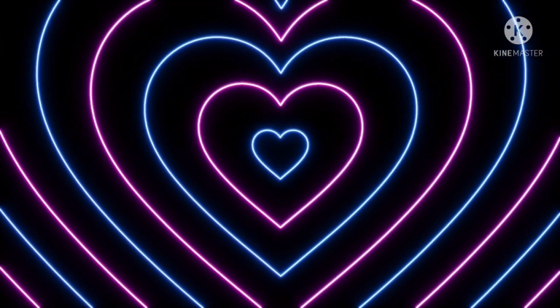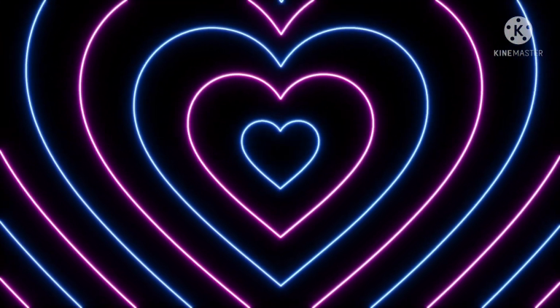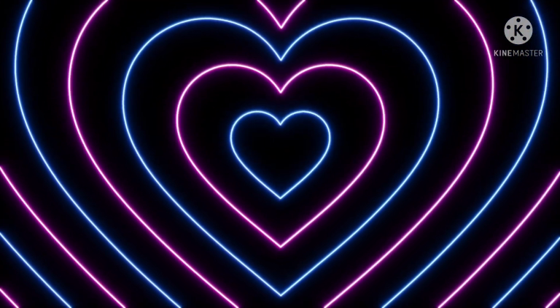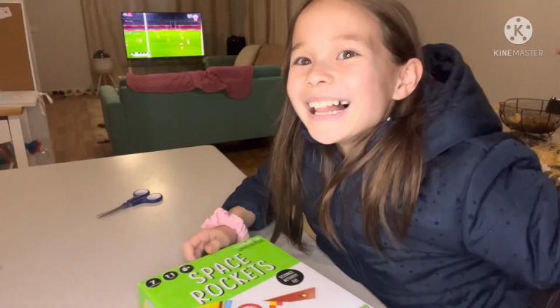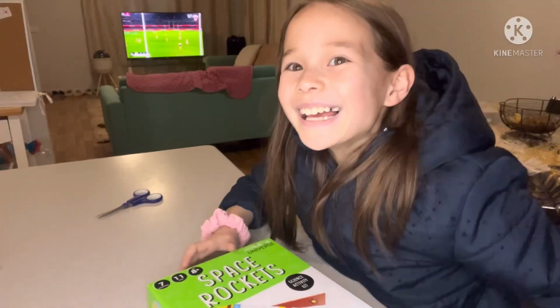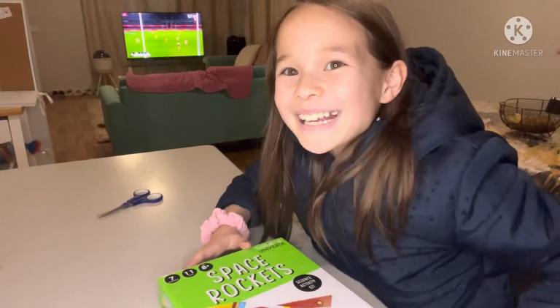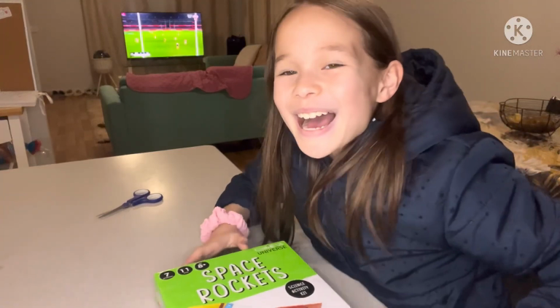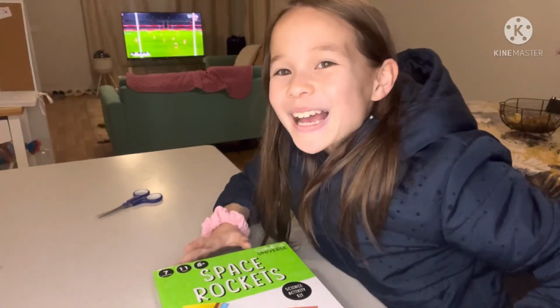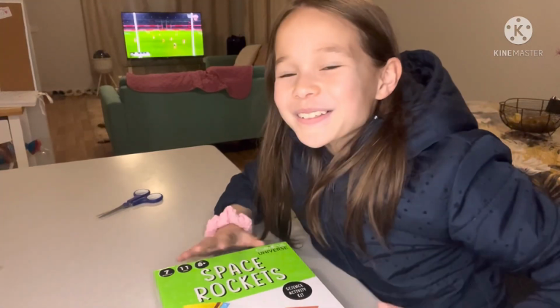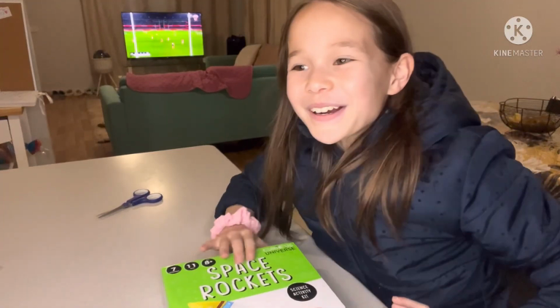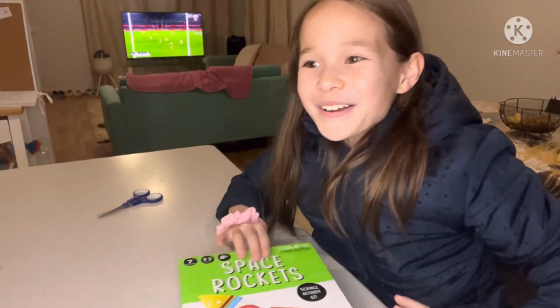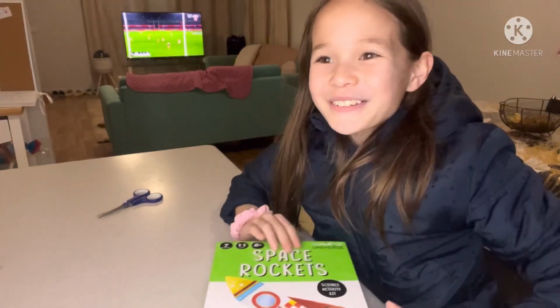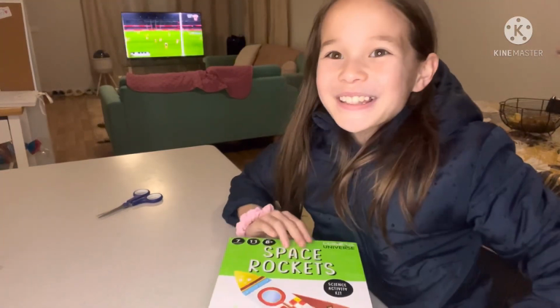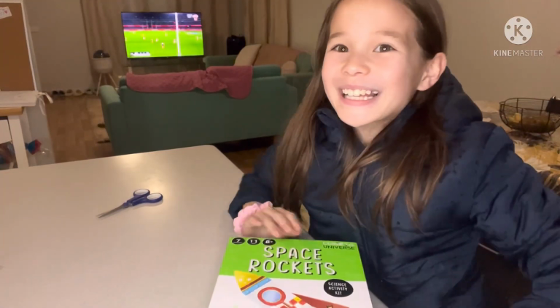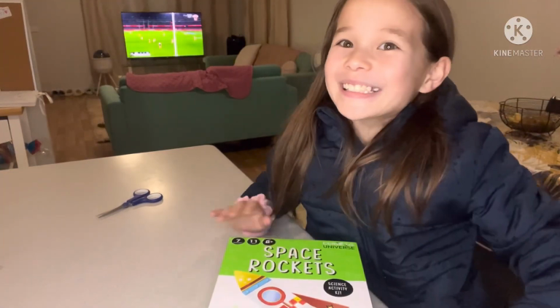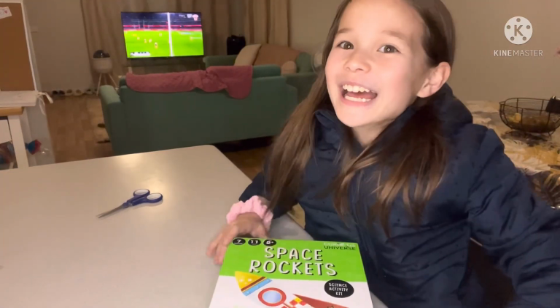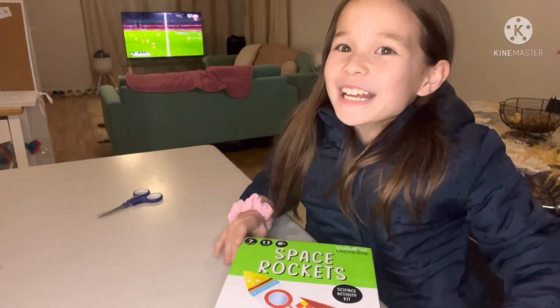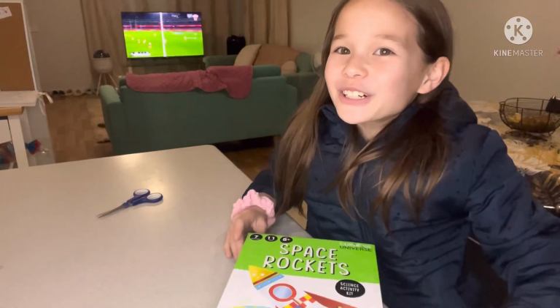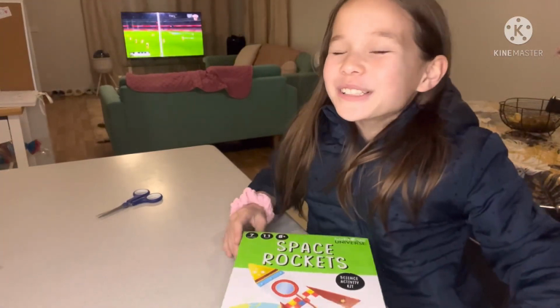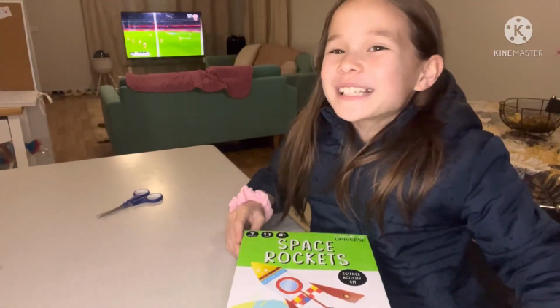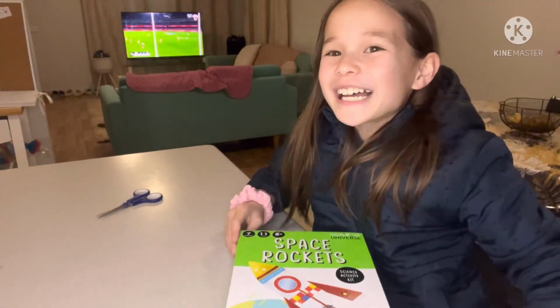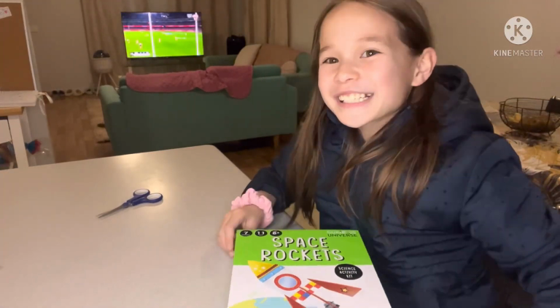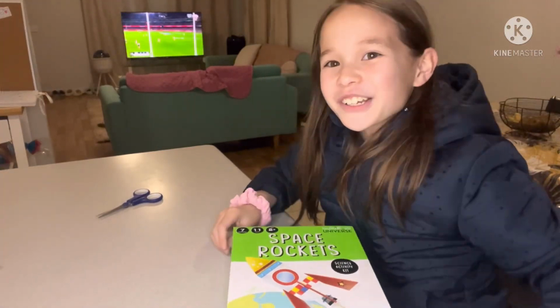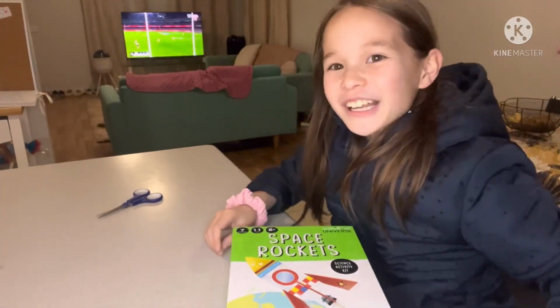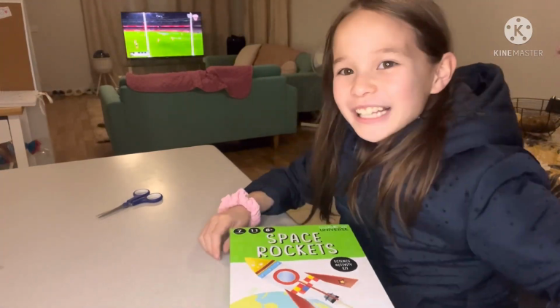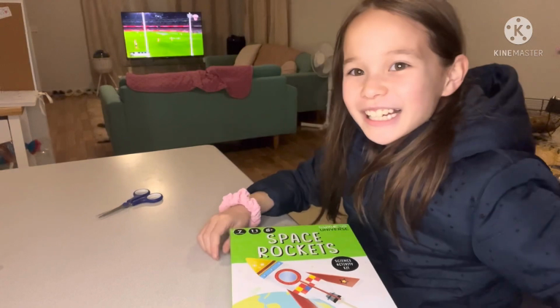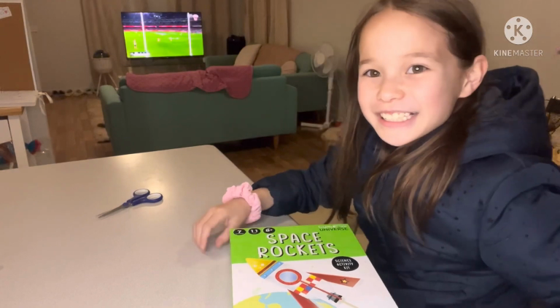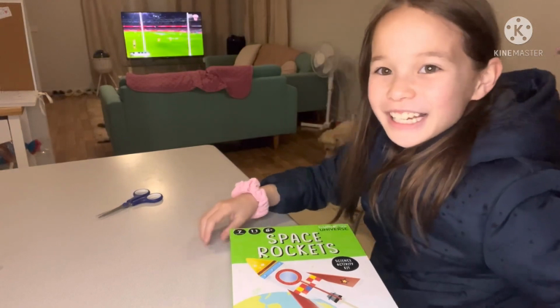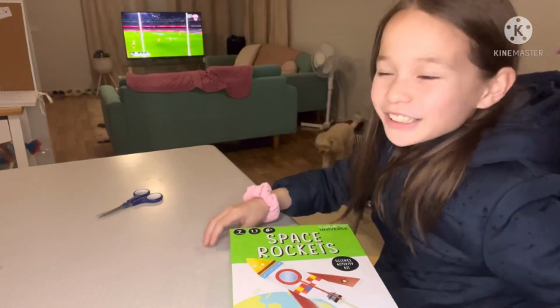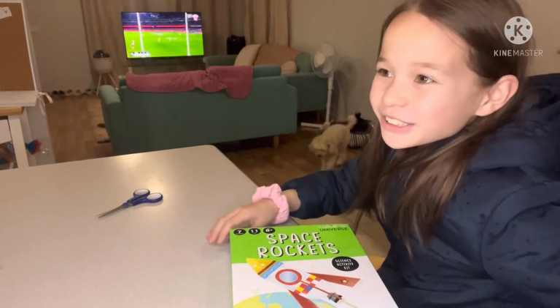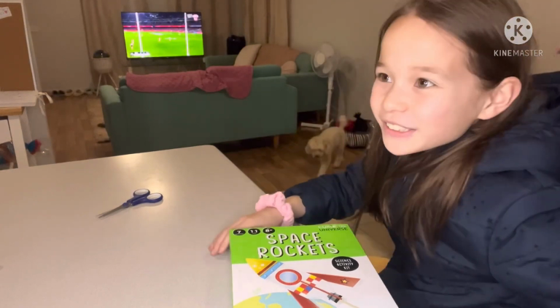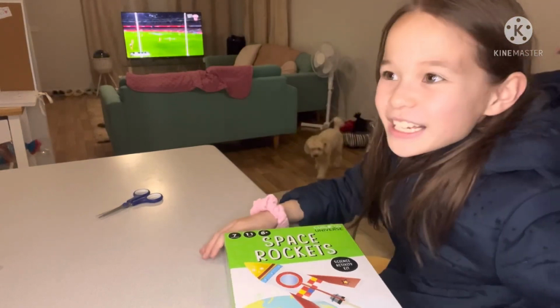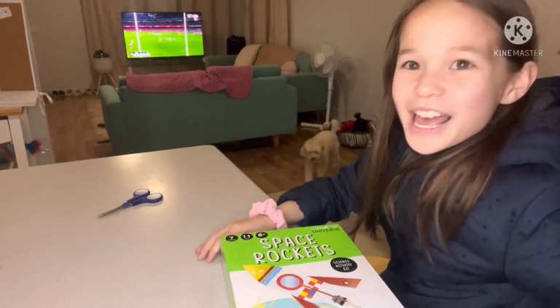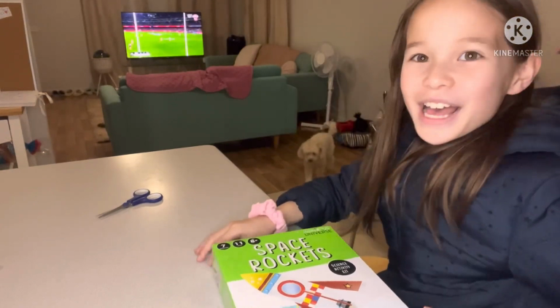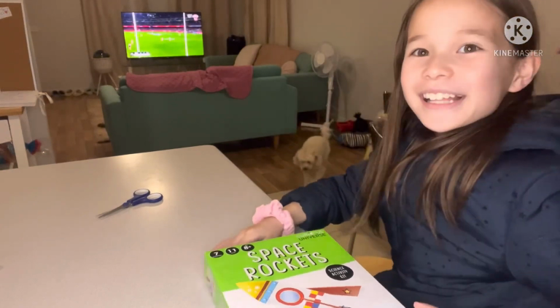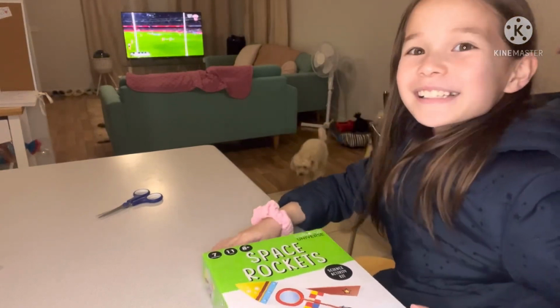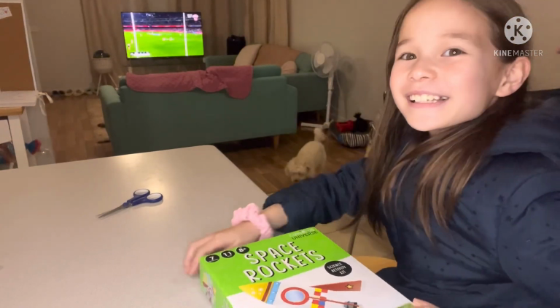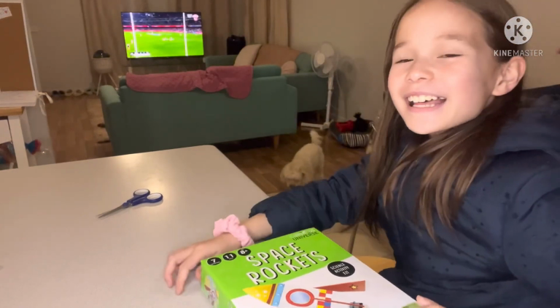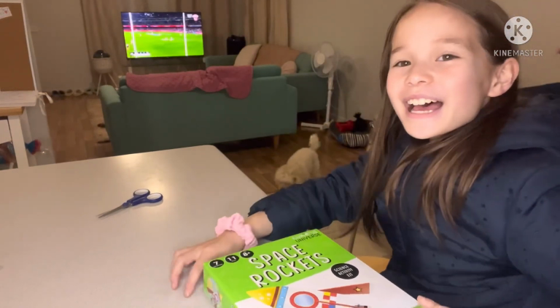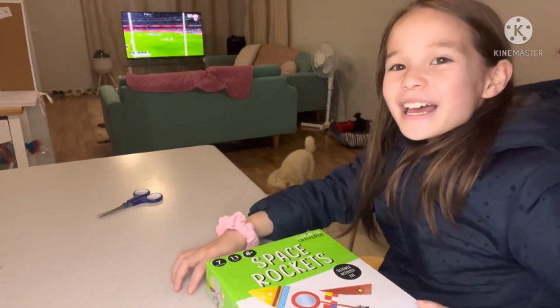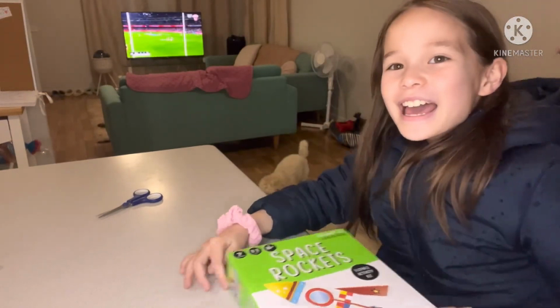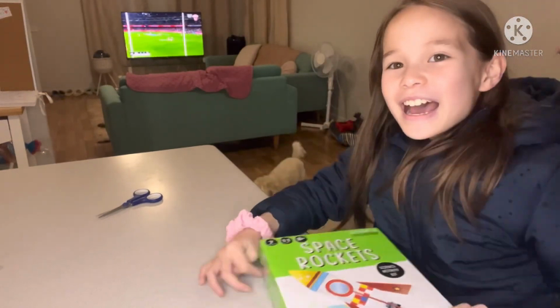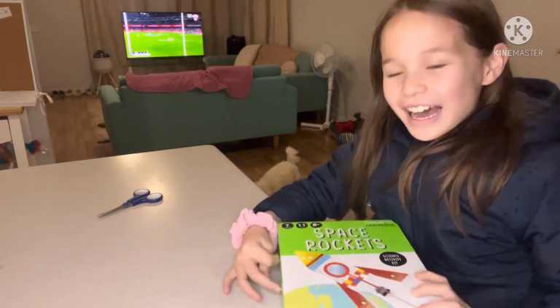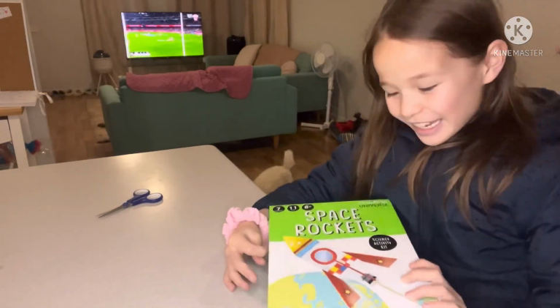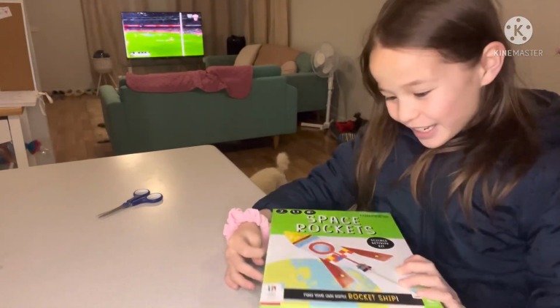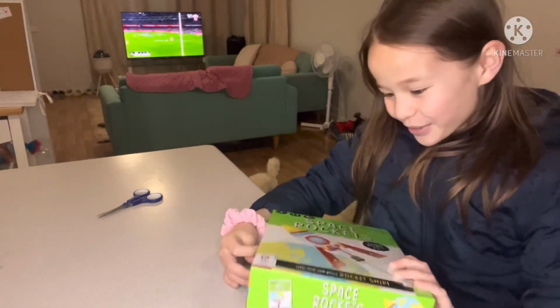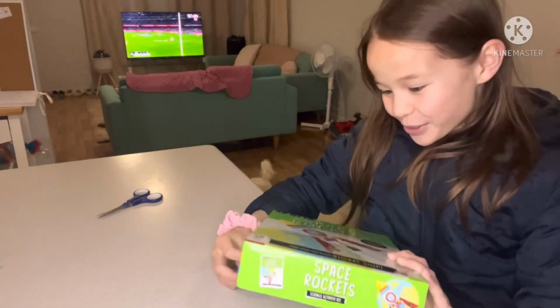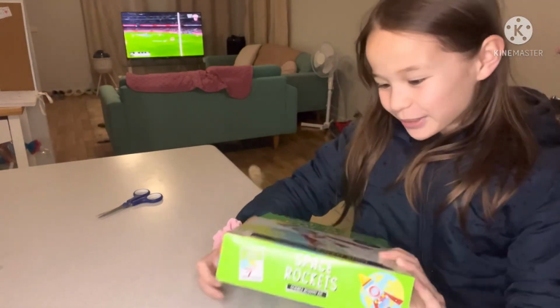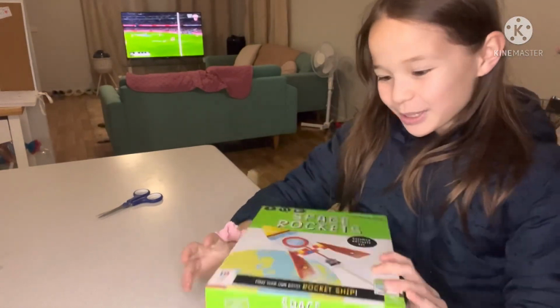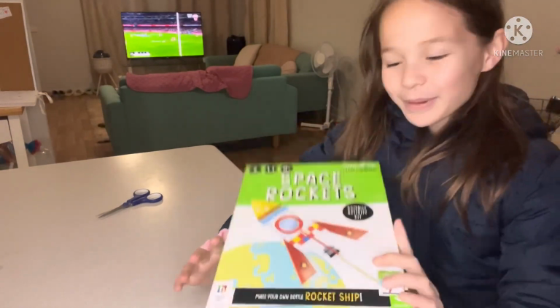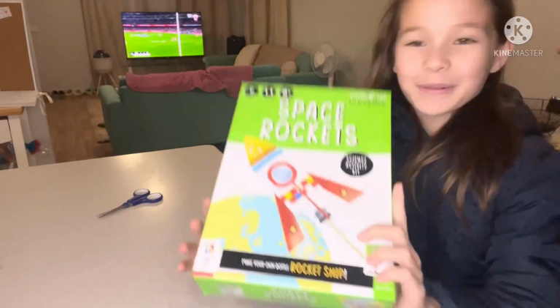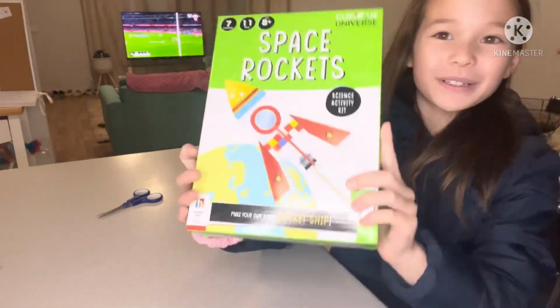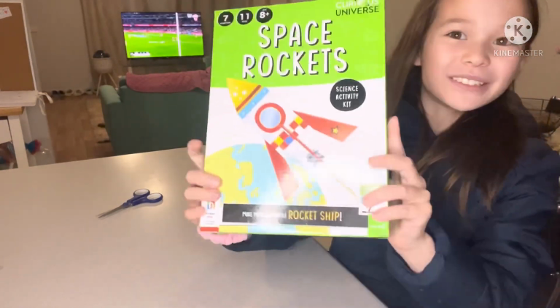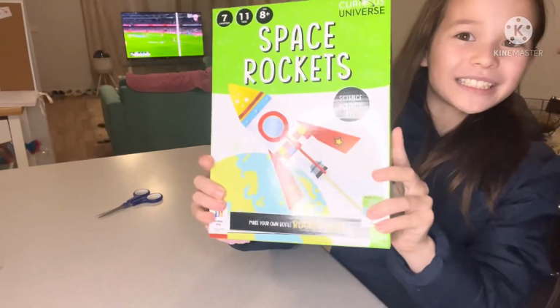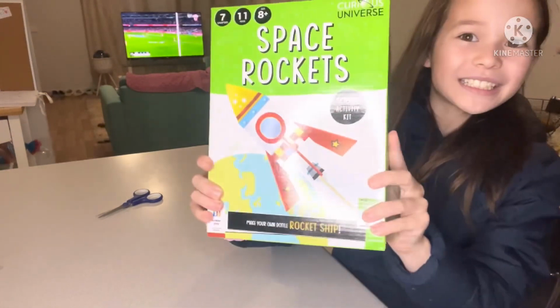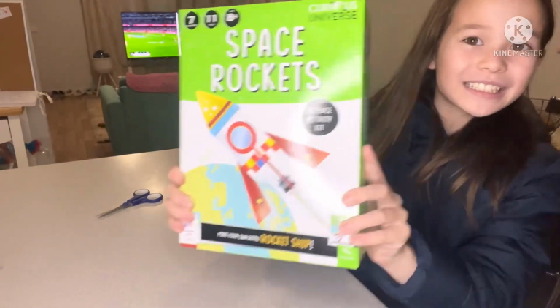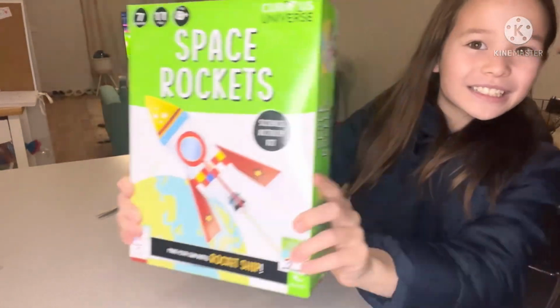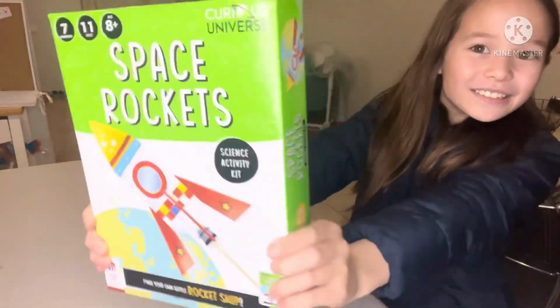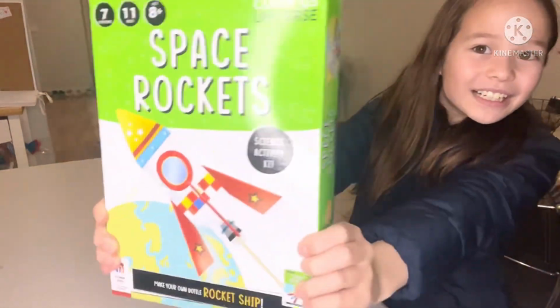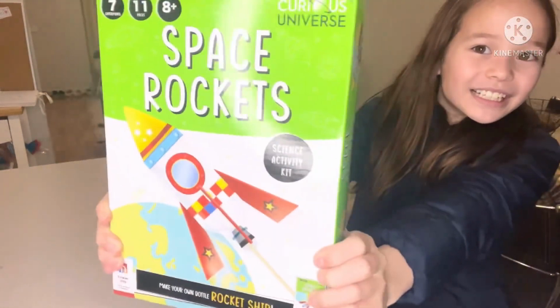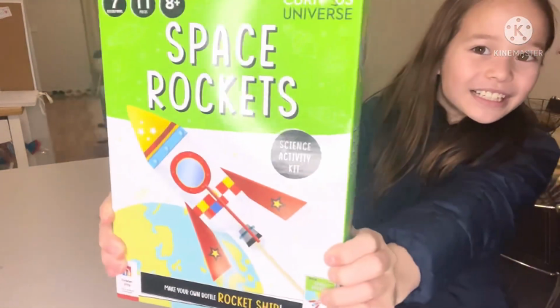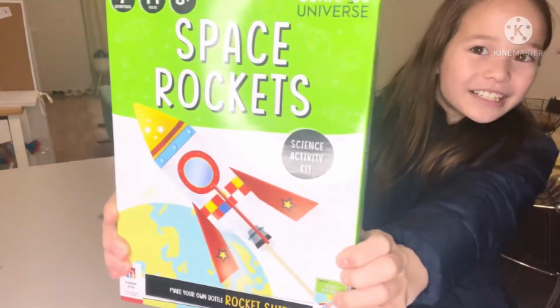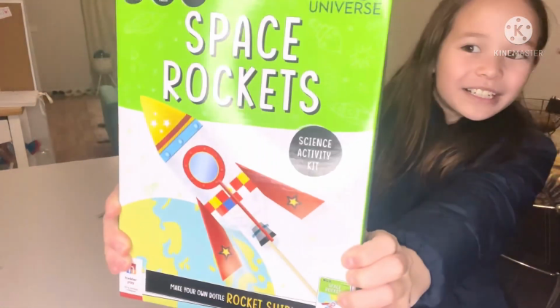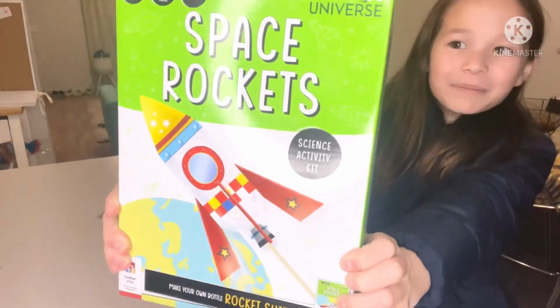Hello guys, welcome to the Indai Costa Australia Channel and today I am going to be building this rocket ship.